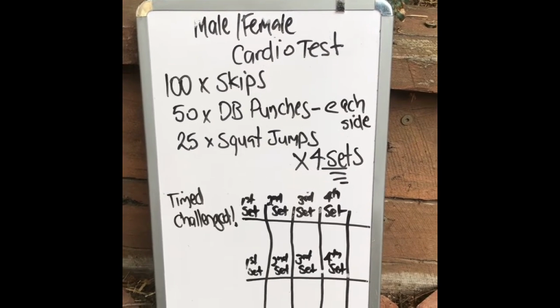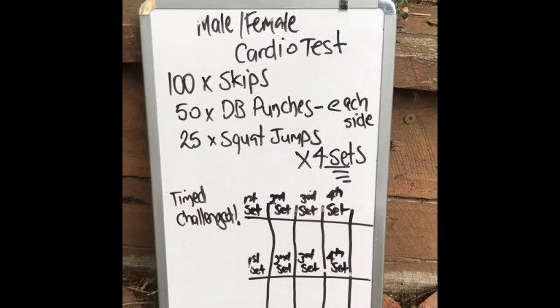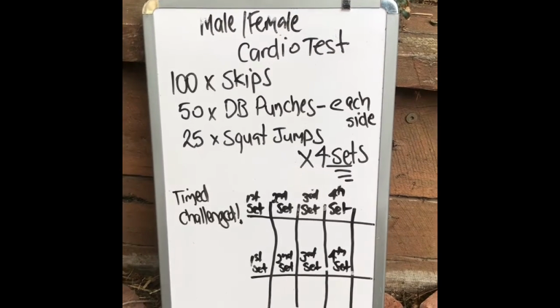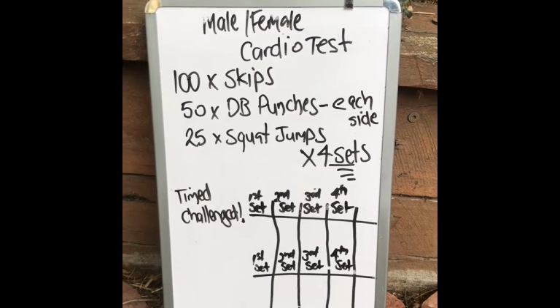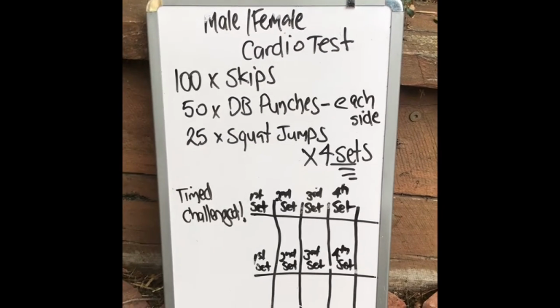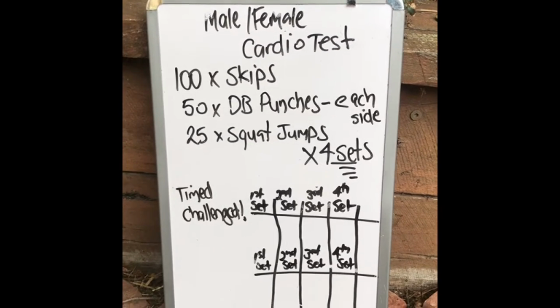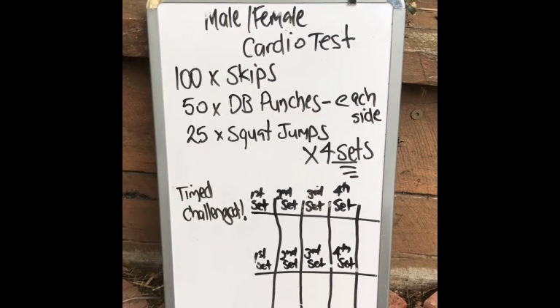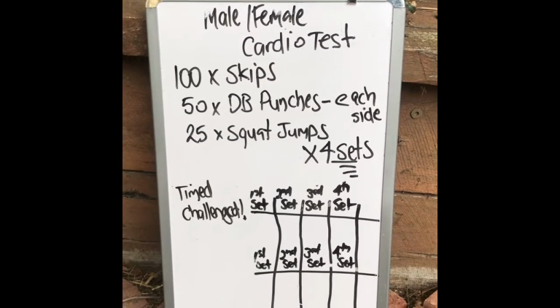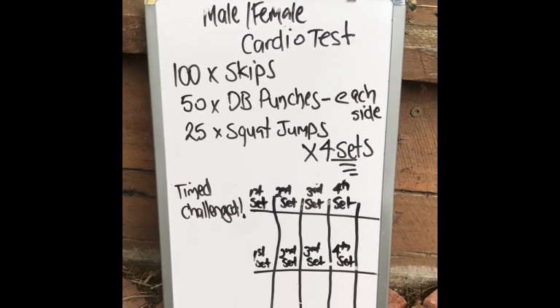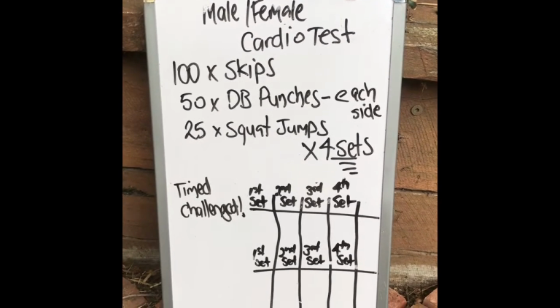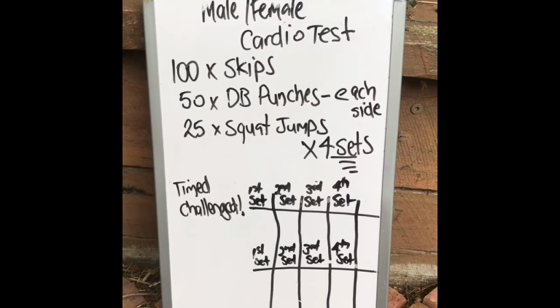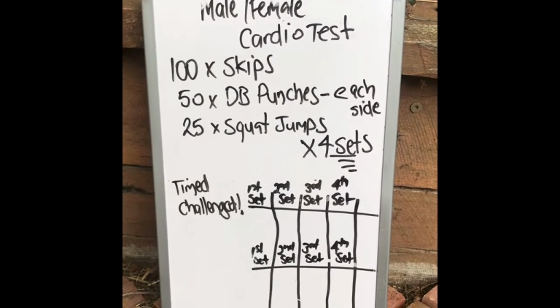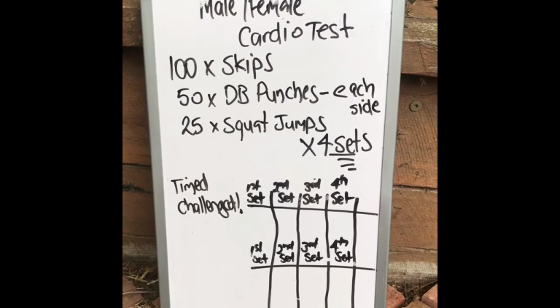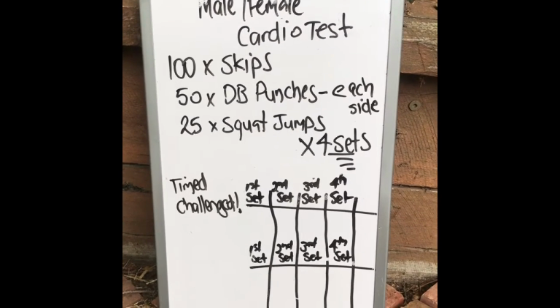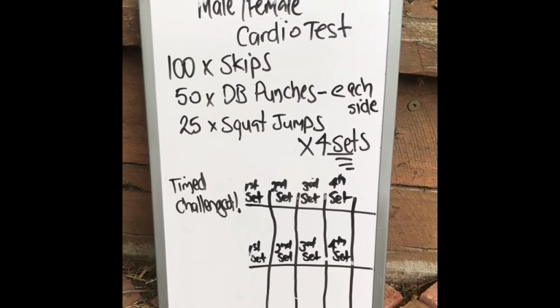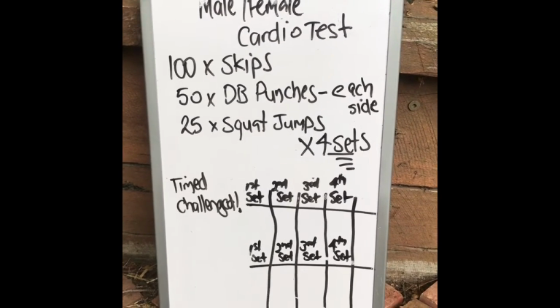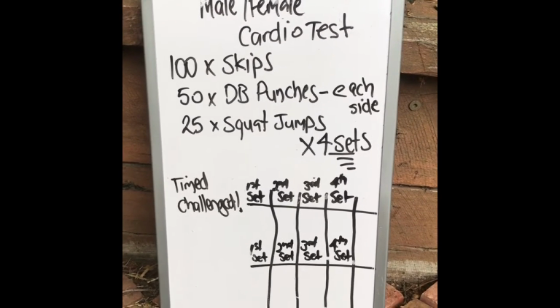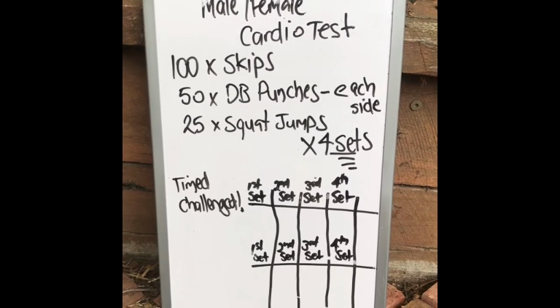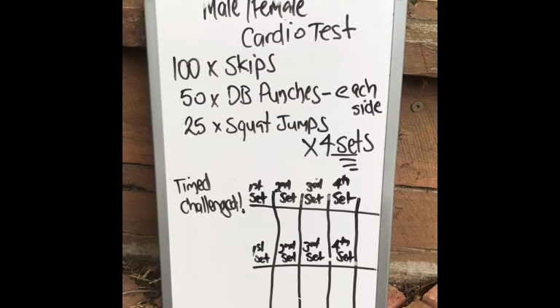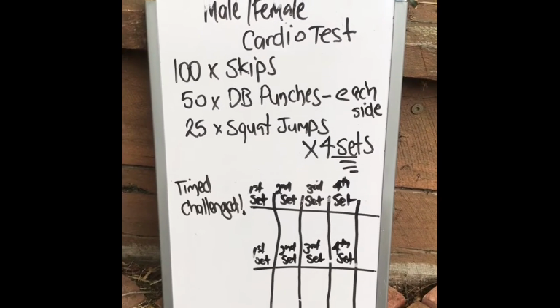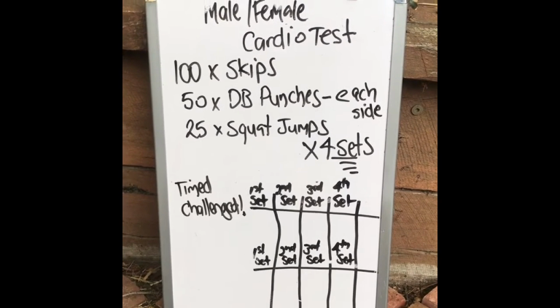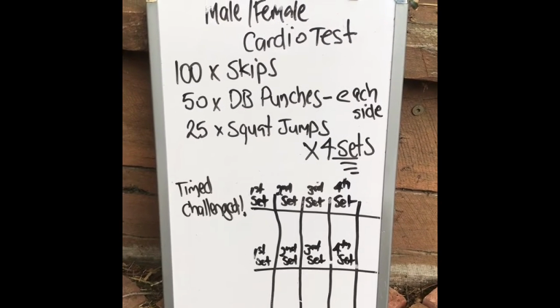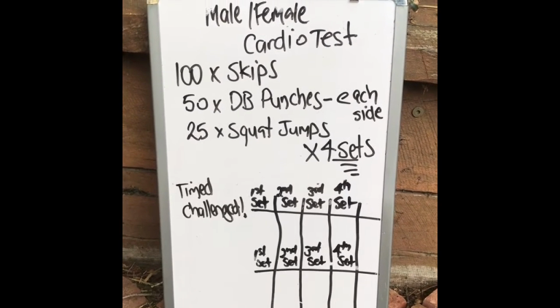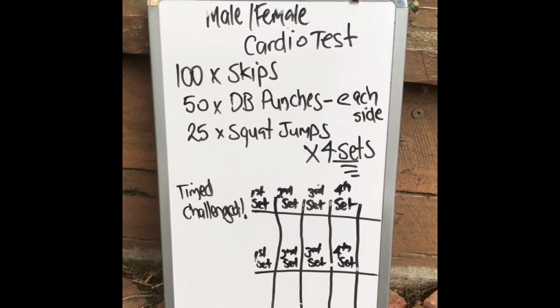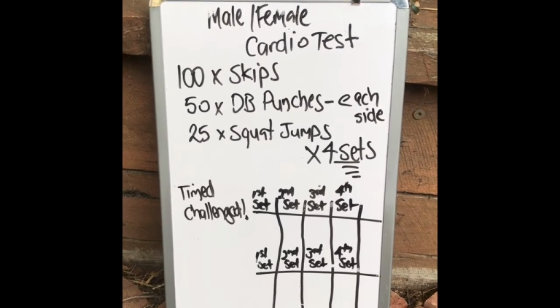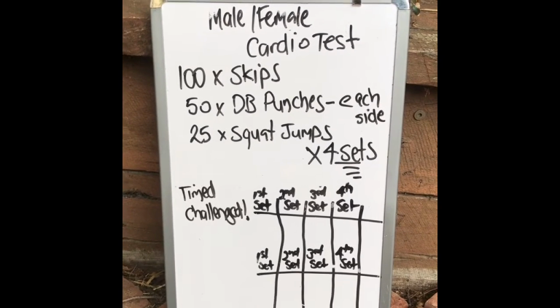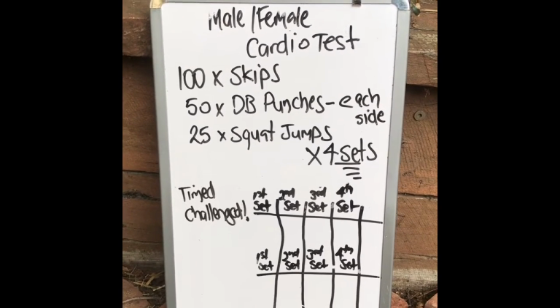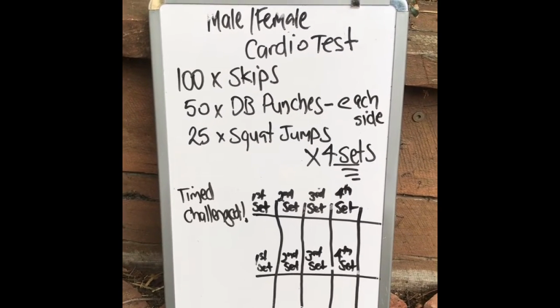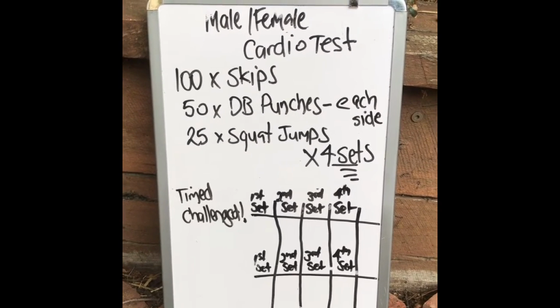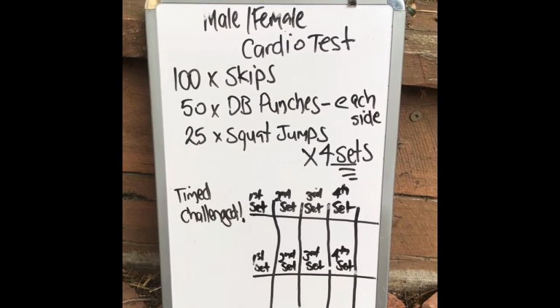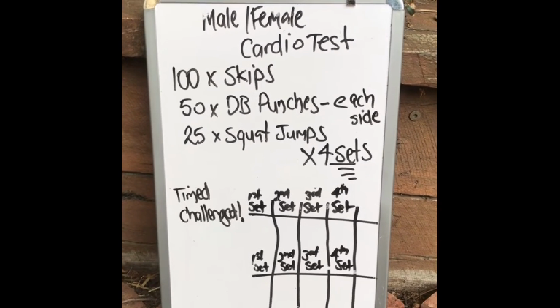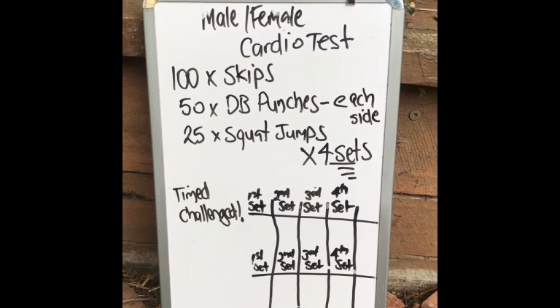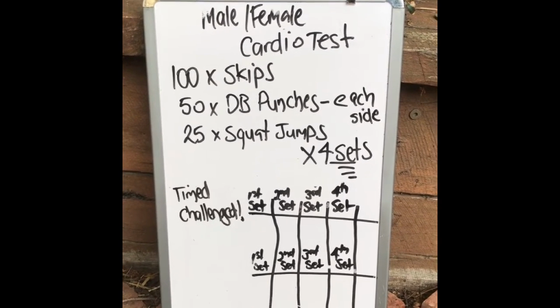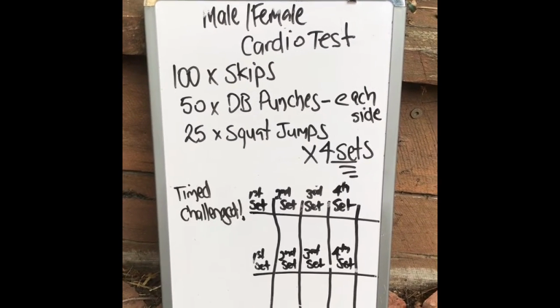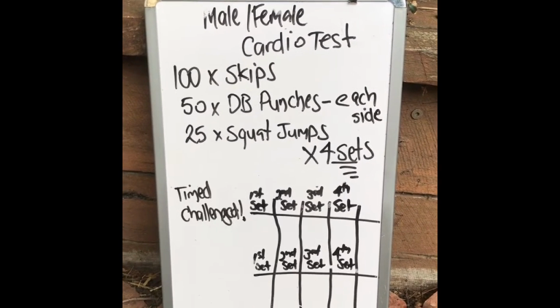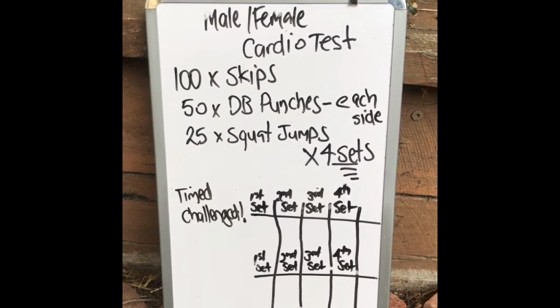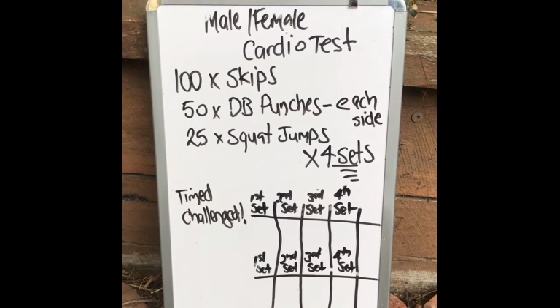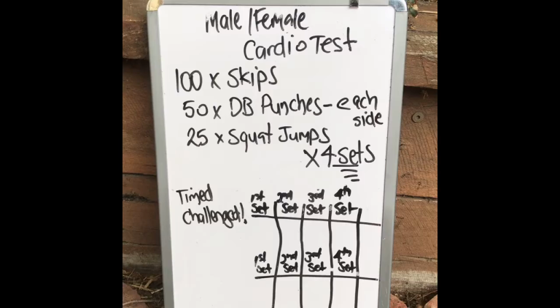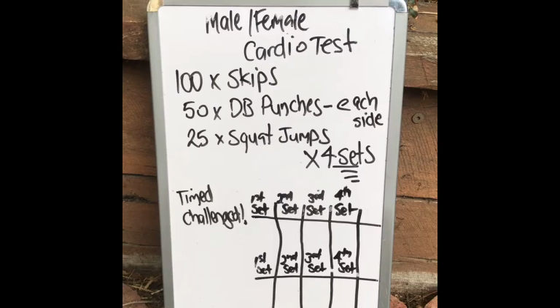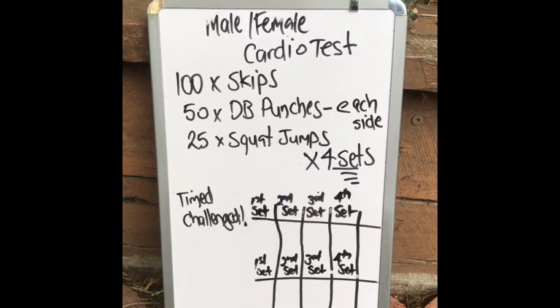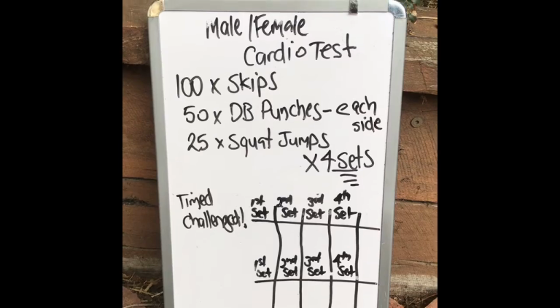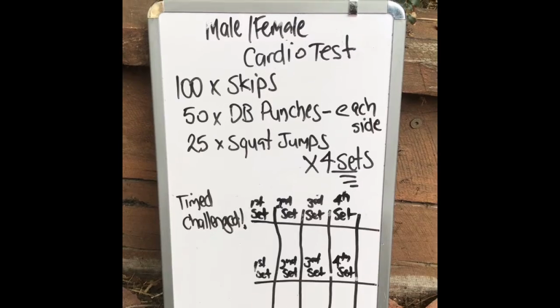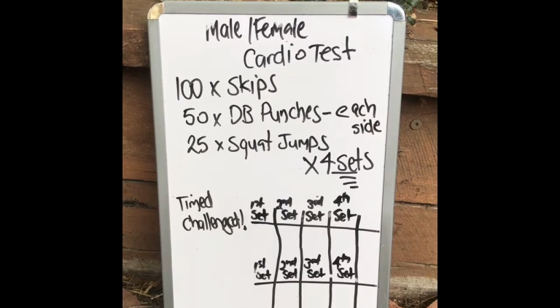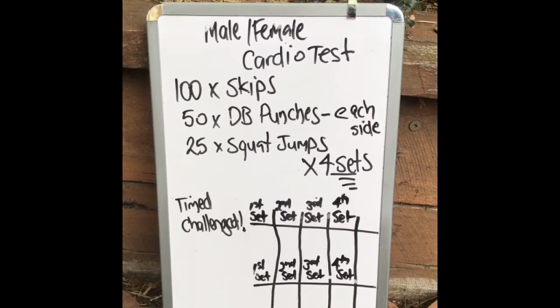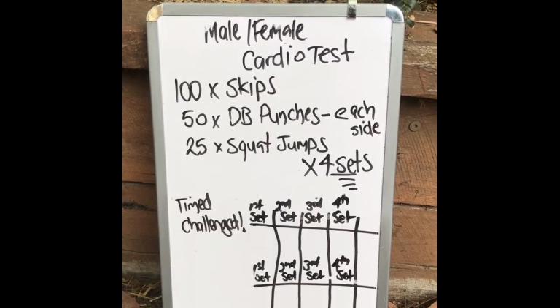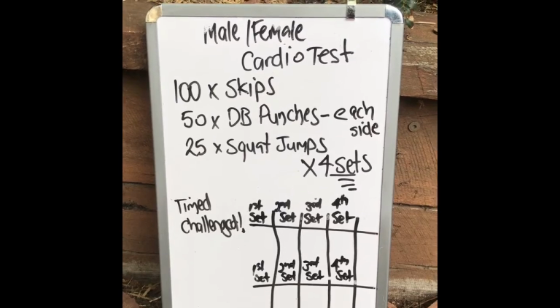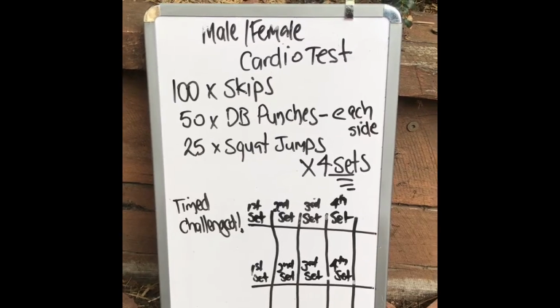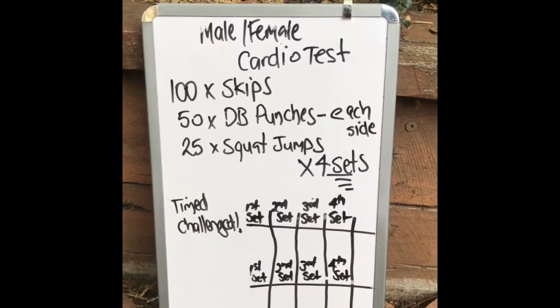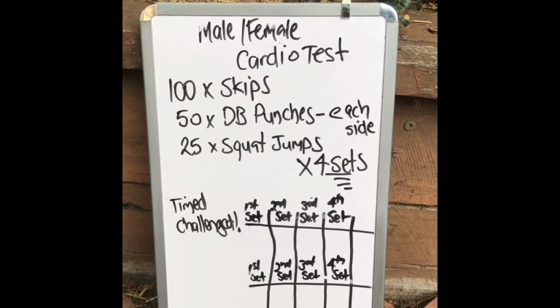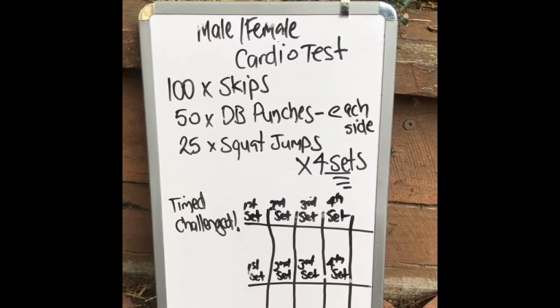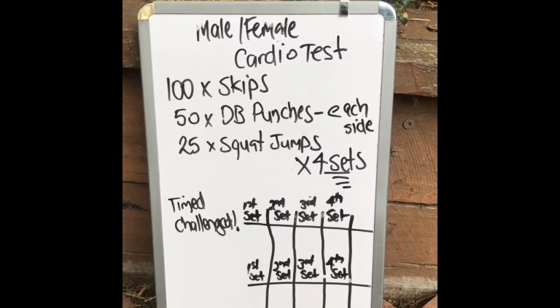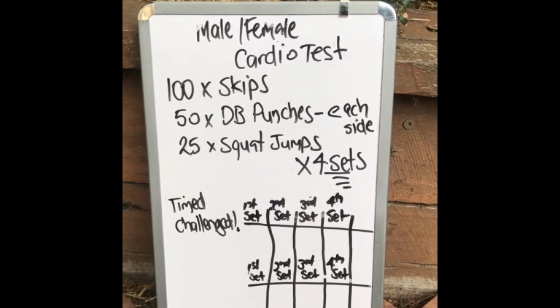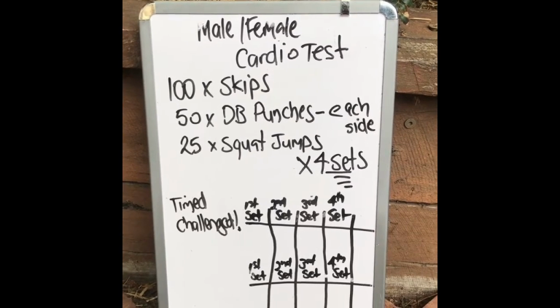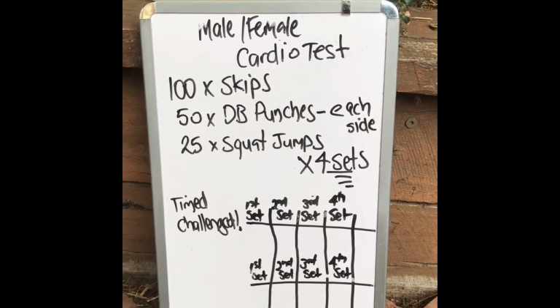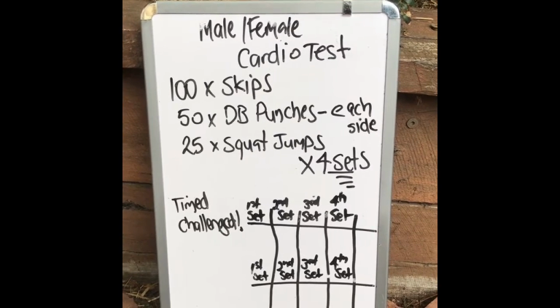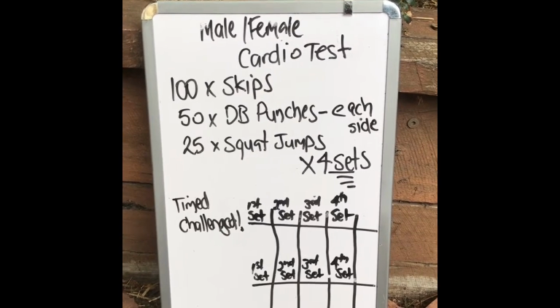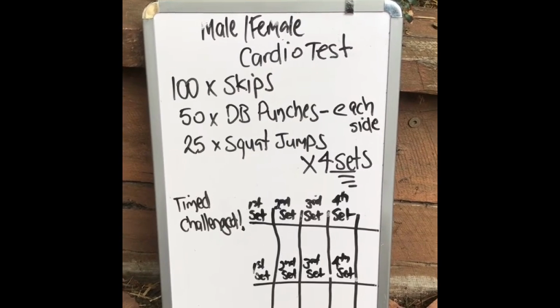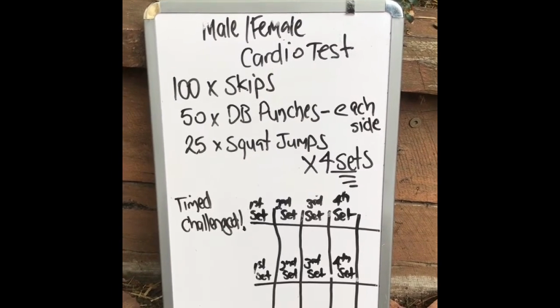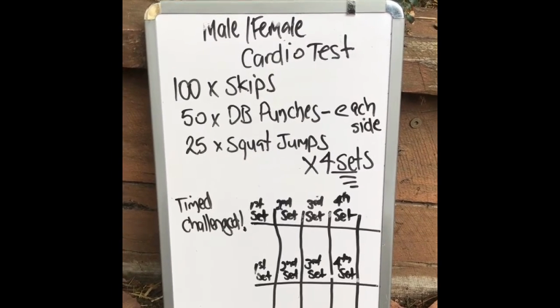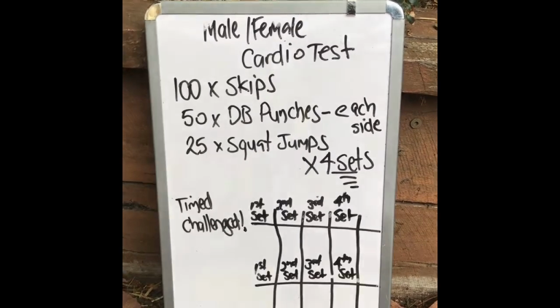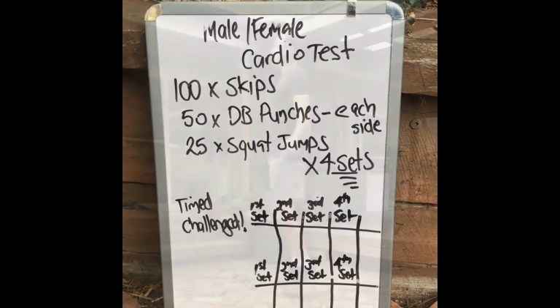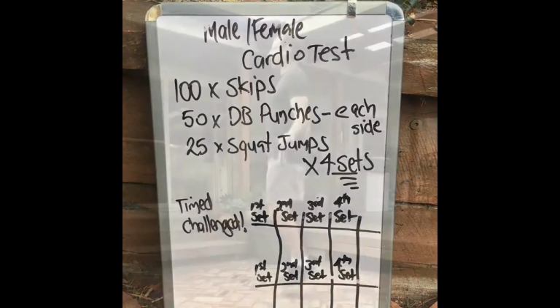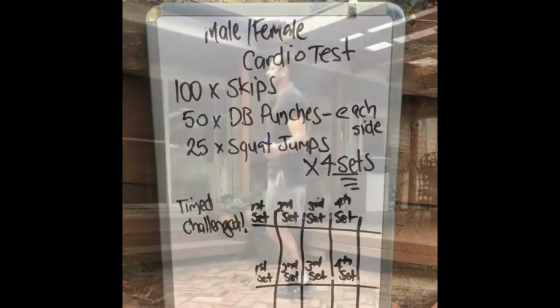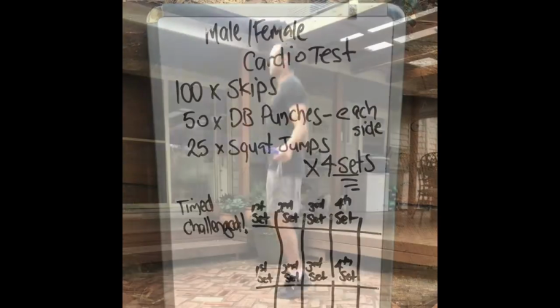It's a time challenge, so make sure you put your stopwatch on at the start of the workout, and then after you finish the four sets, let me know what time you got.